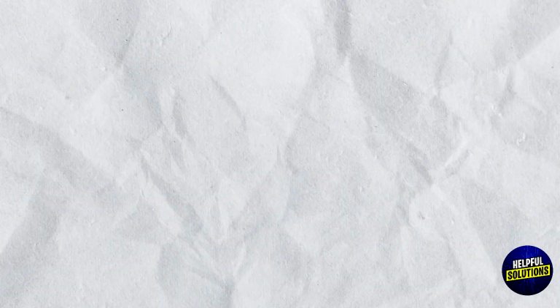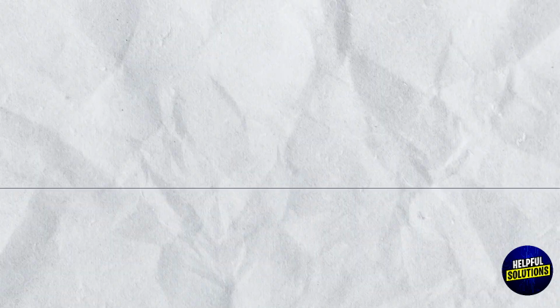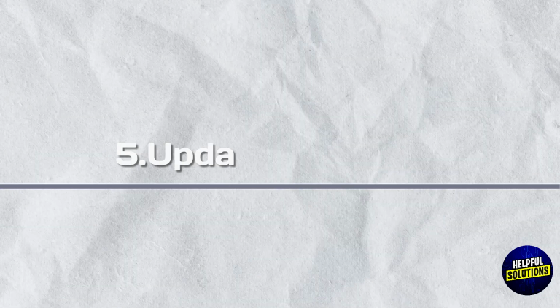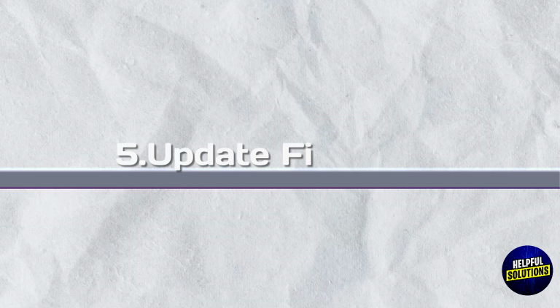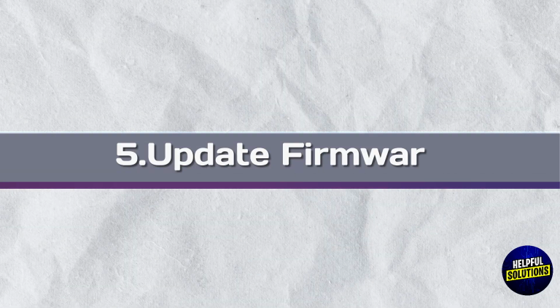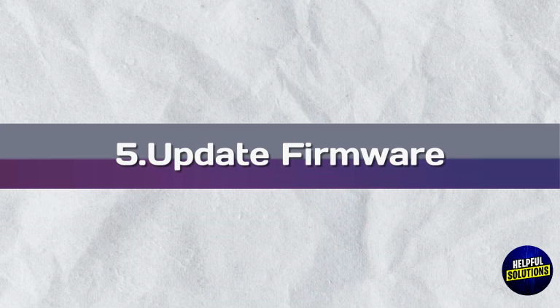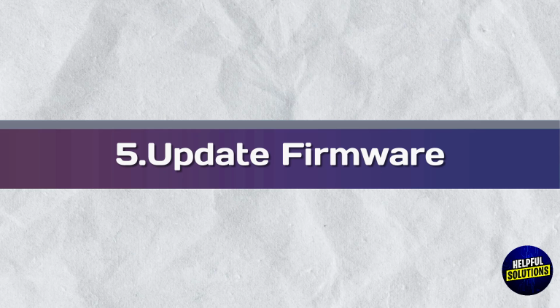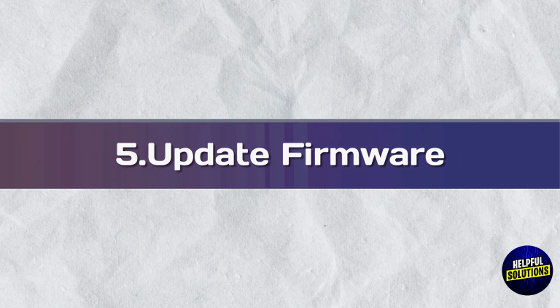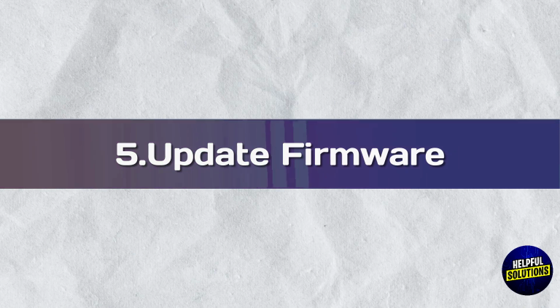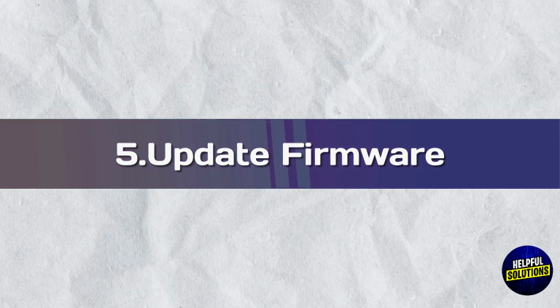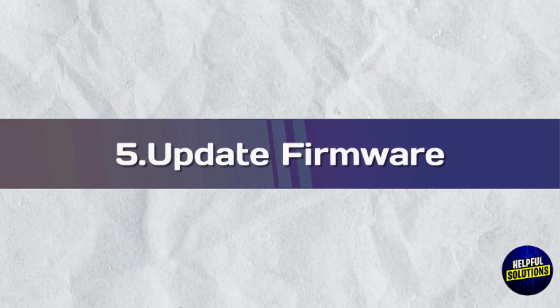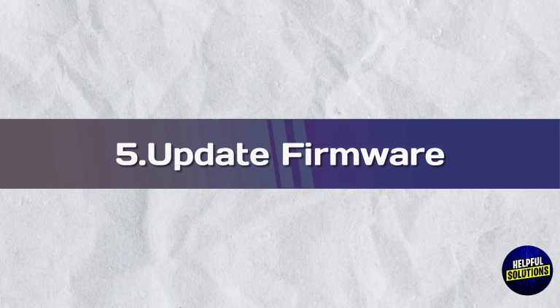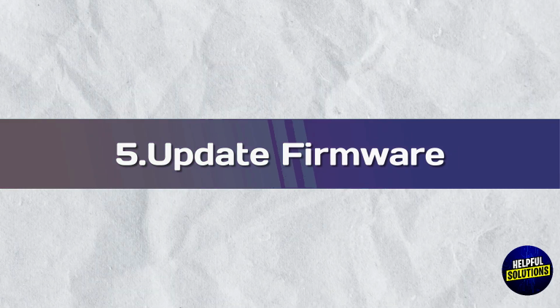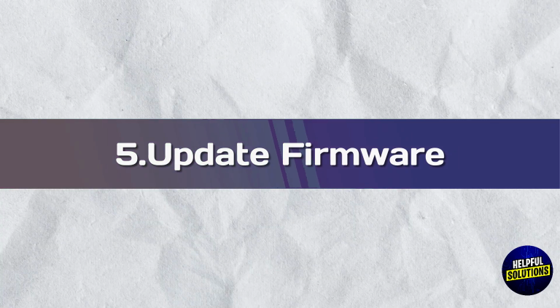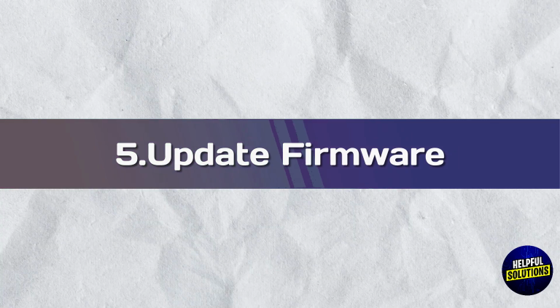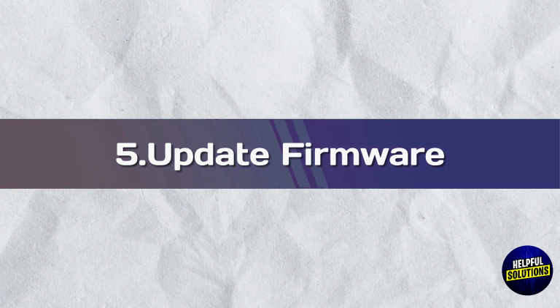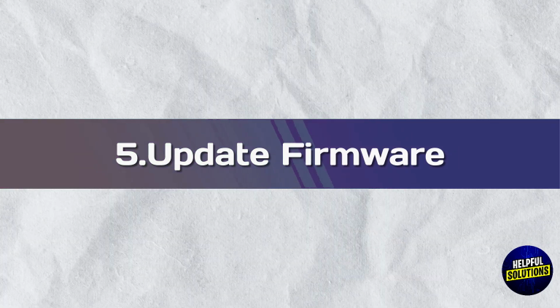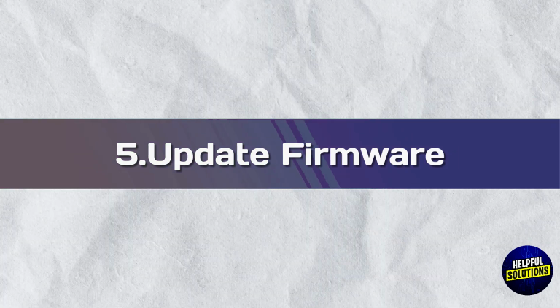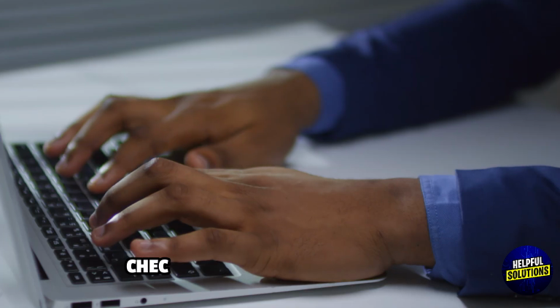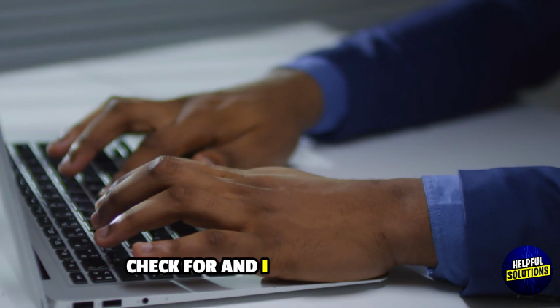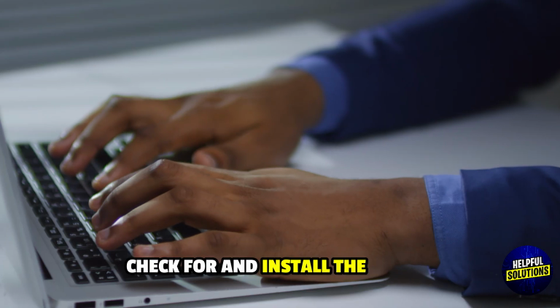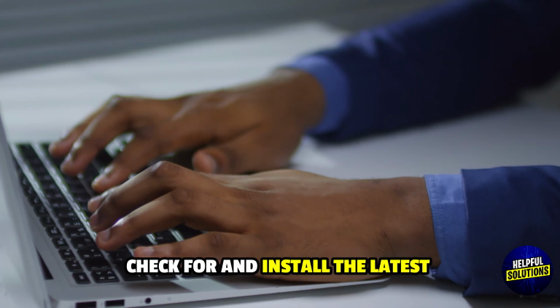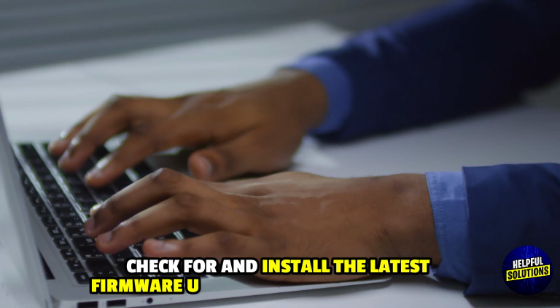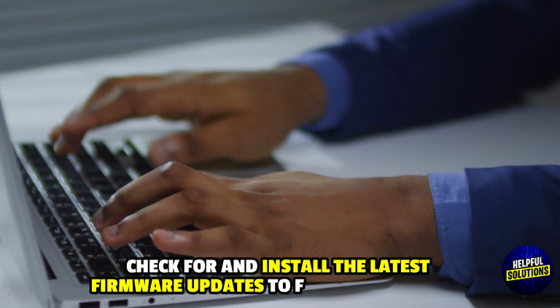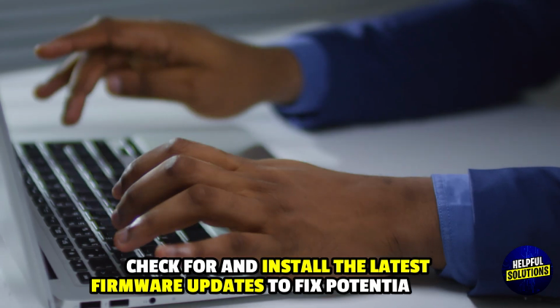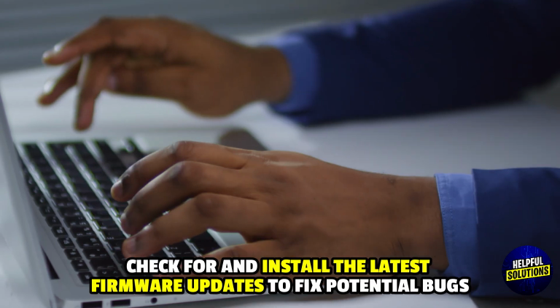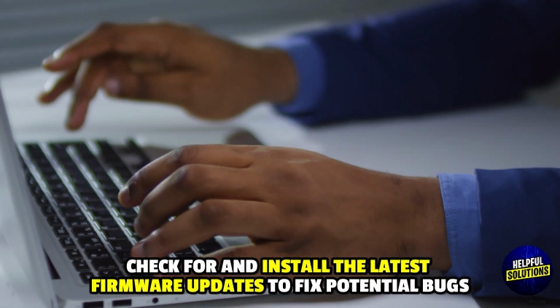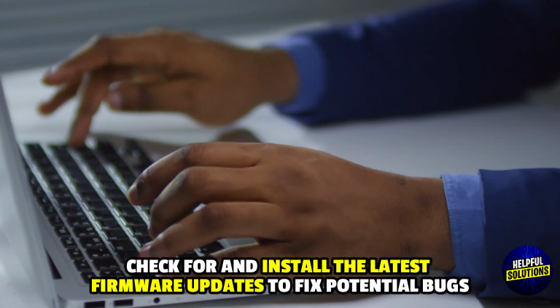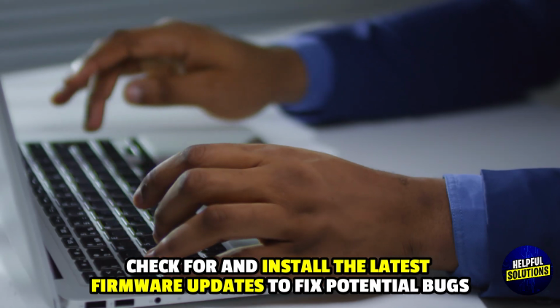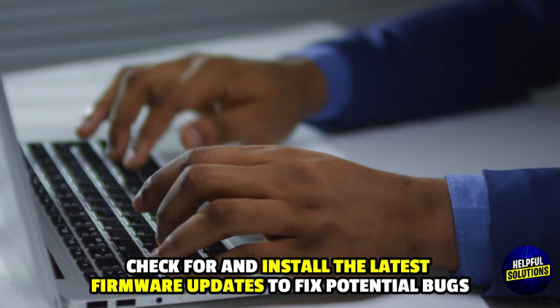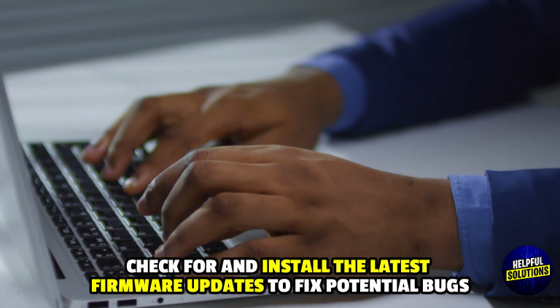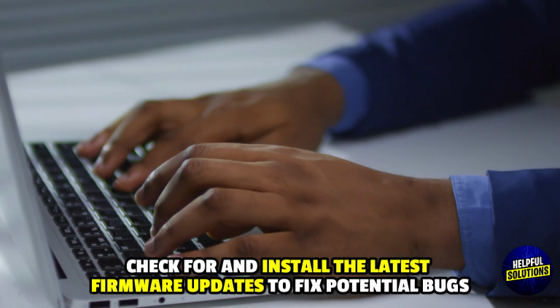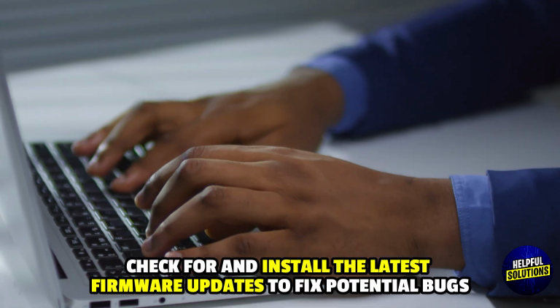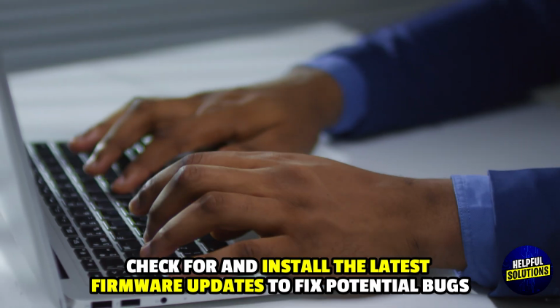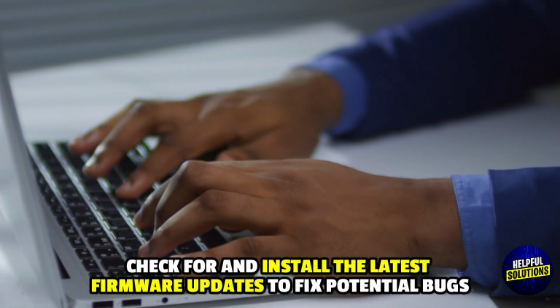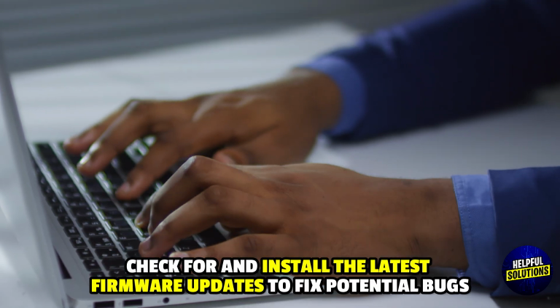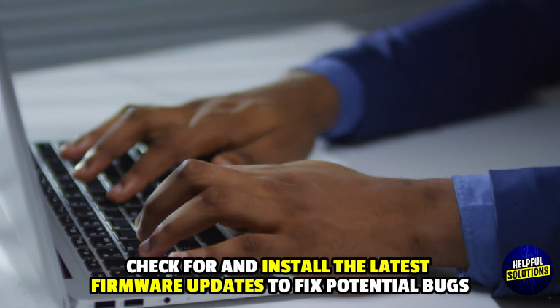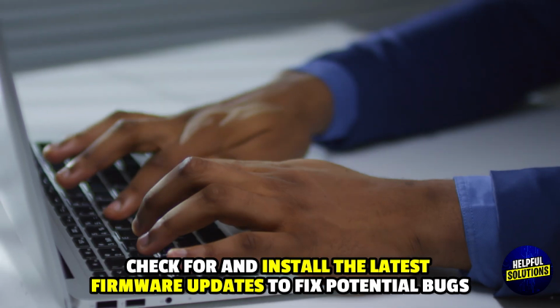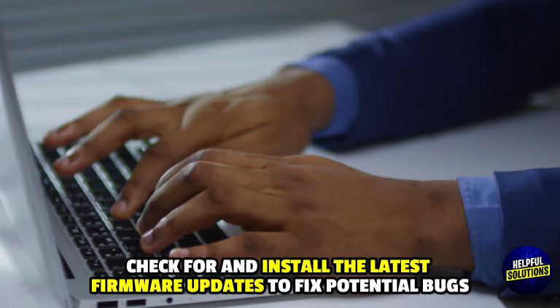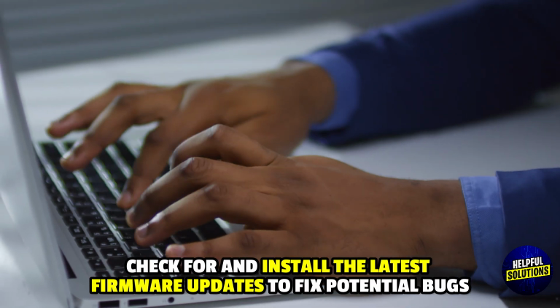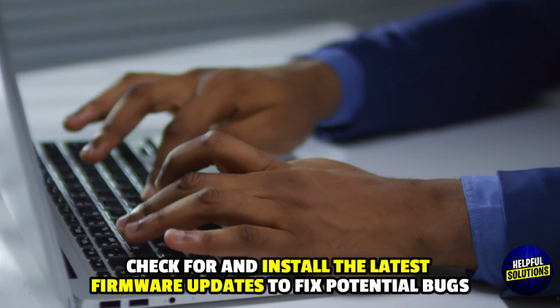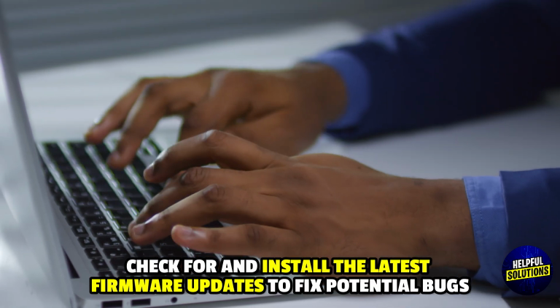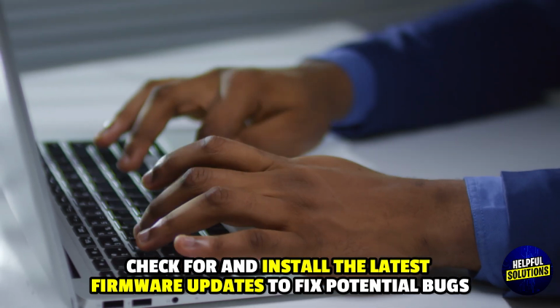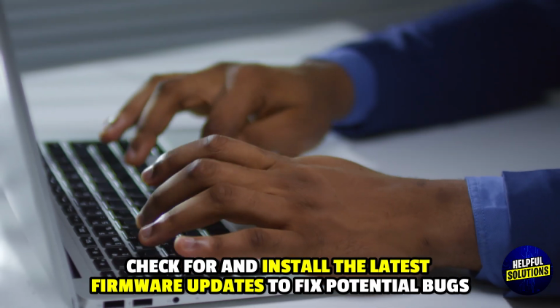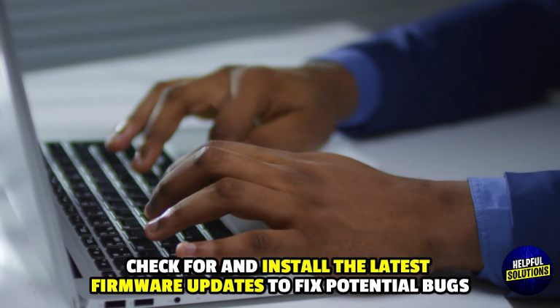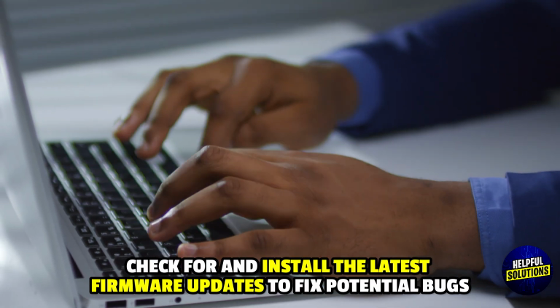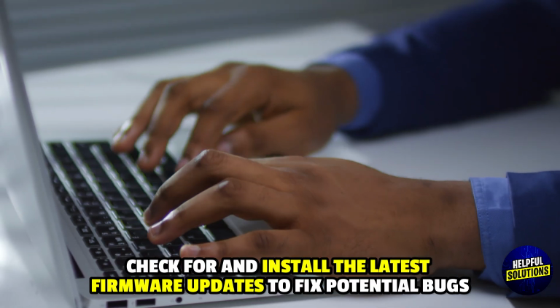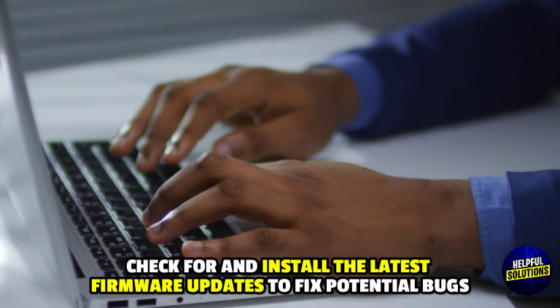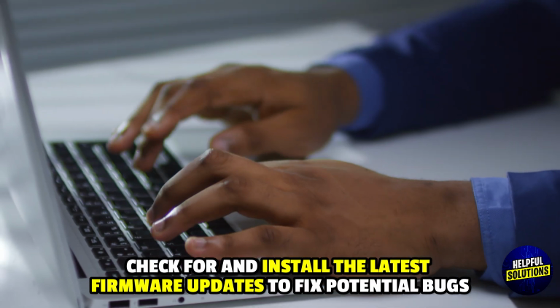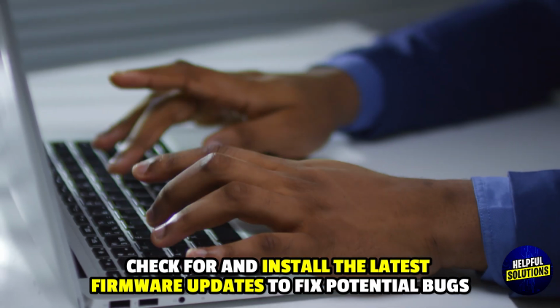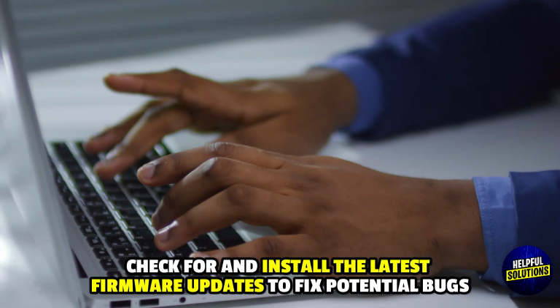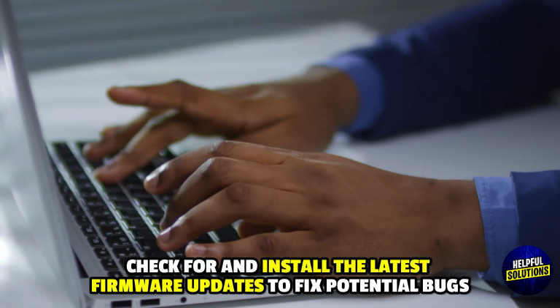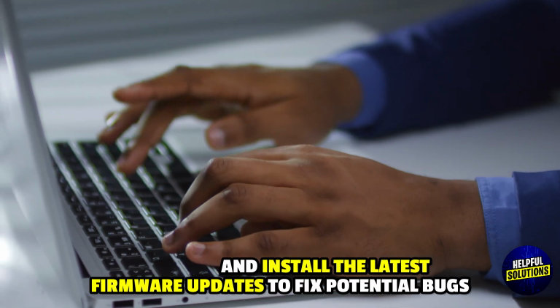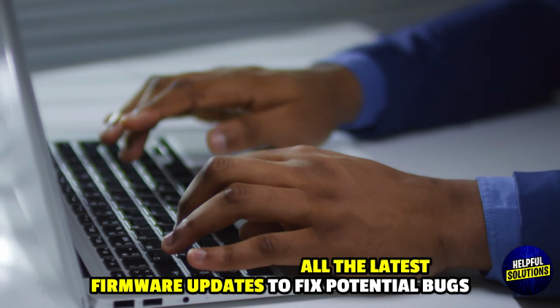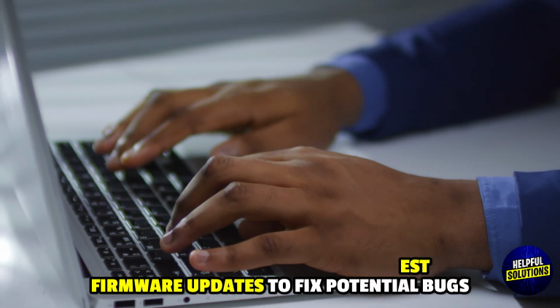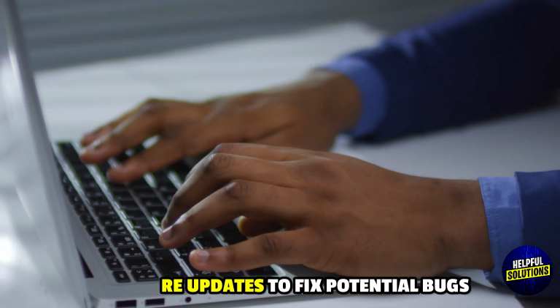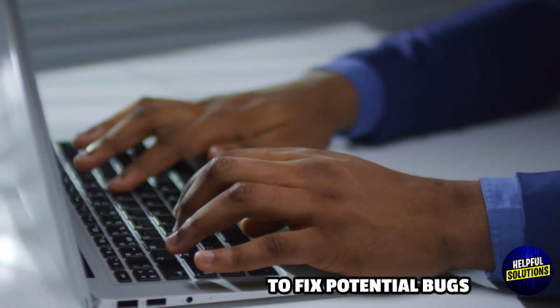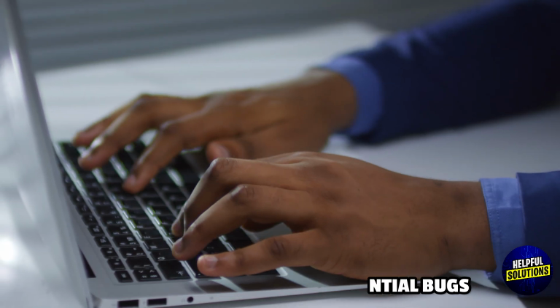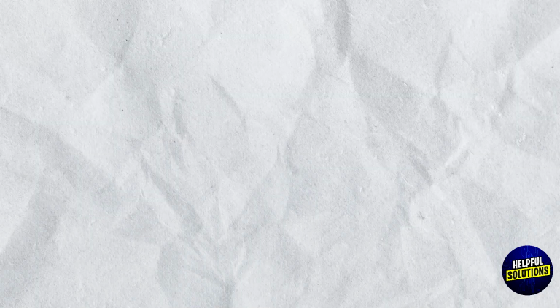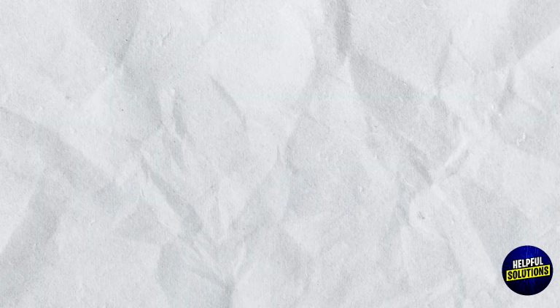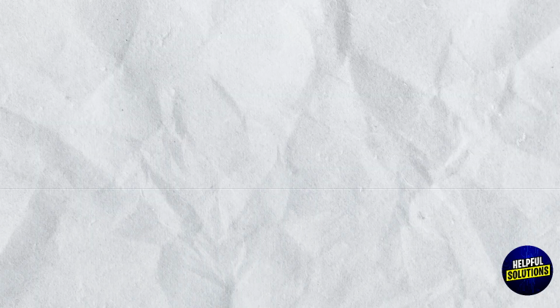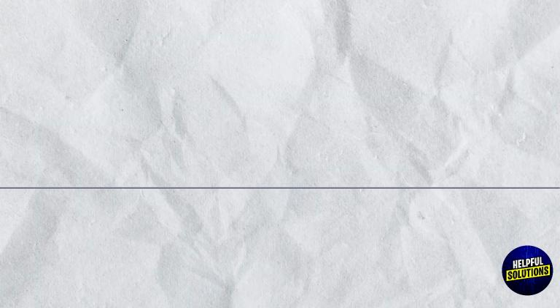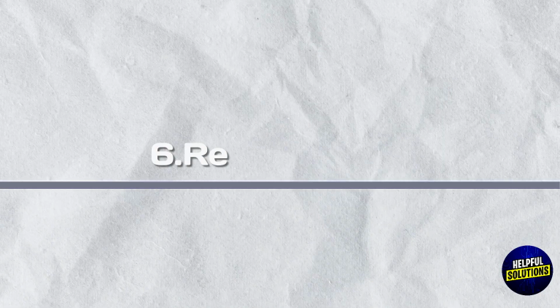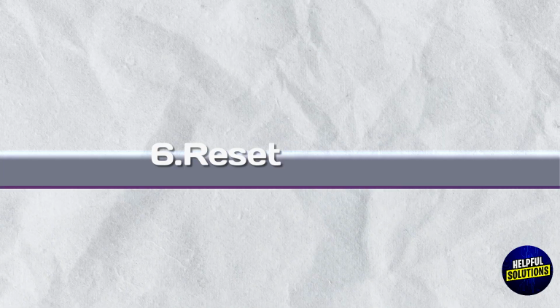5. Update Firmware: Check for and install the latest firmware updates to fix potential bugs.